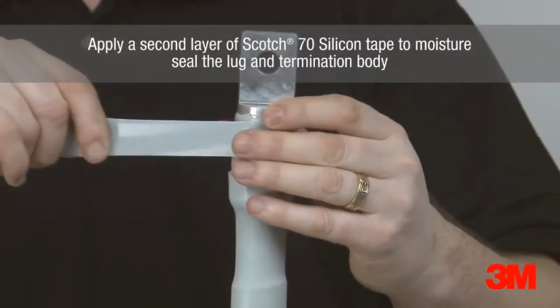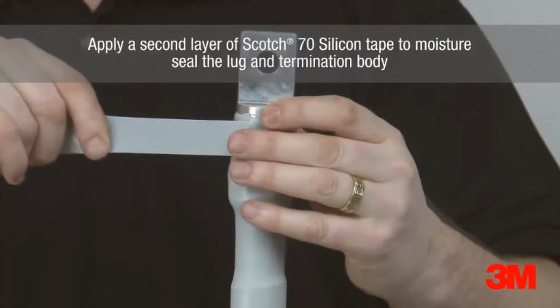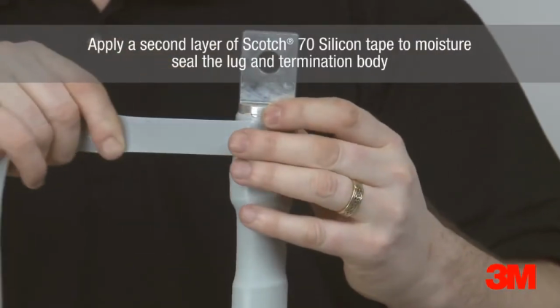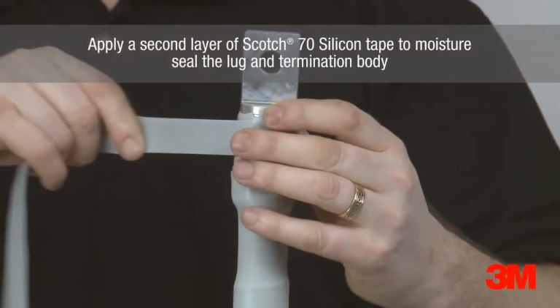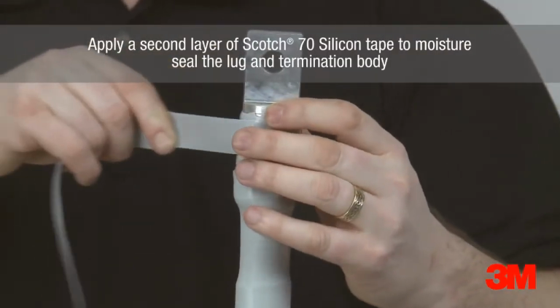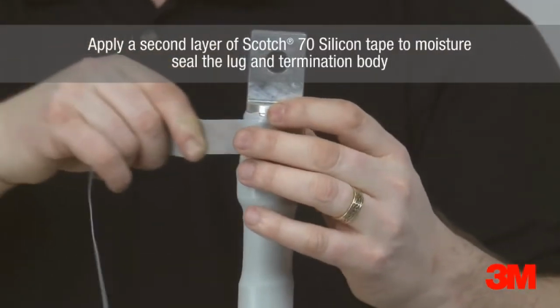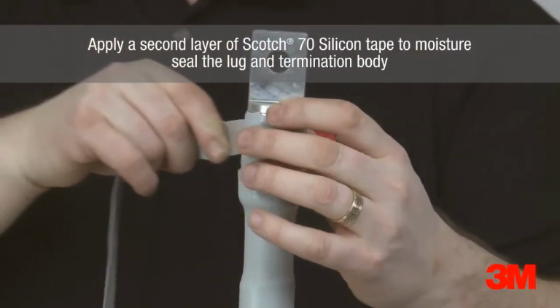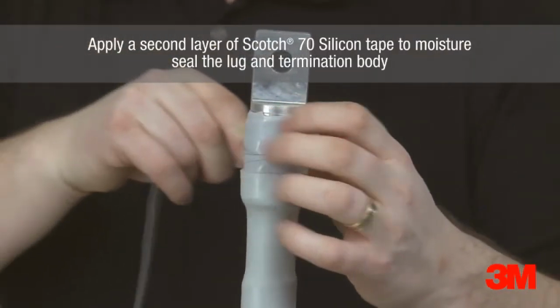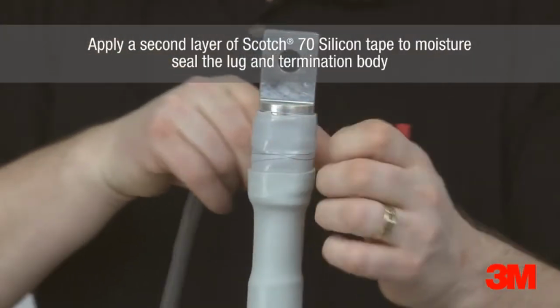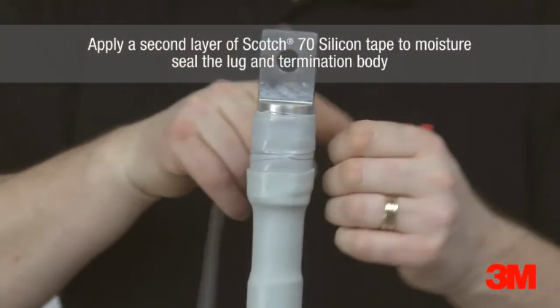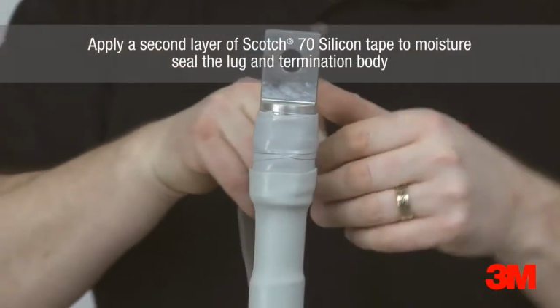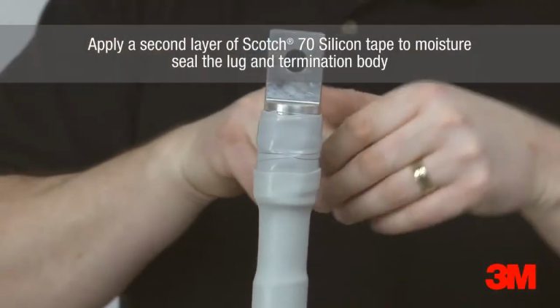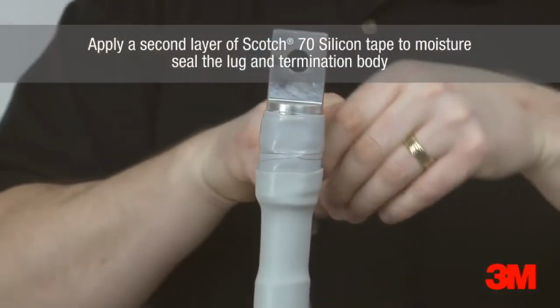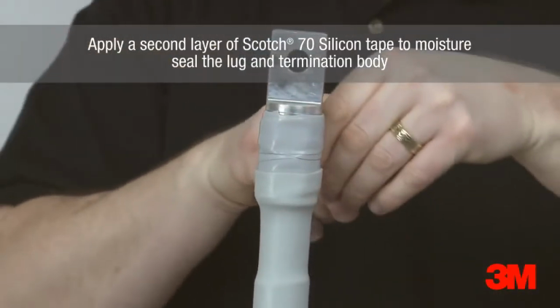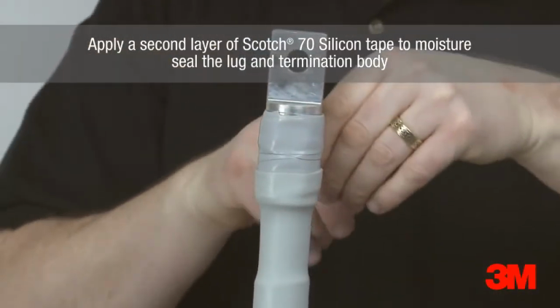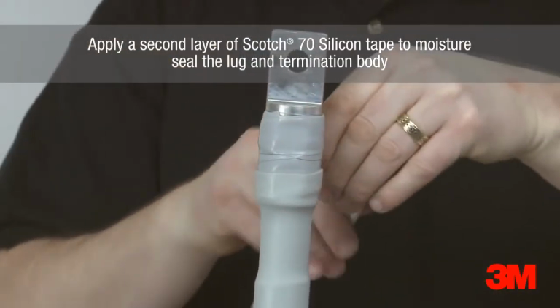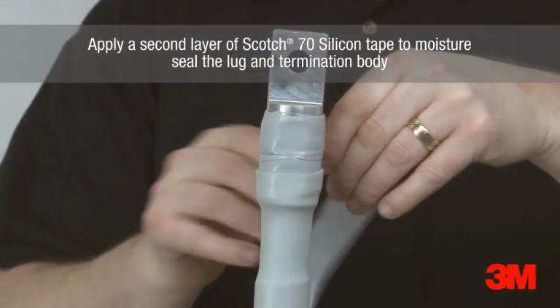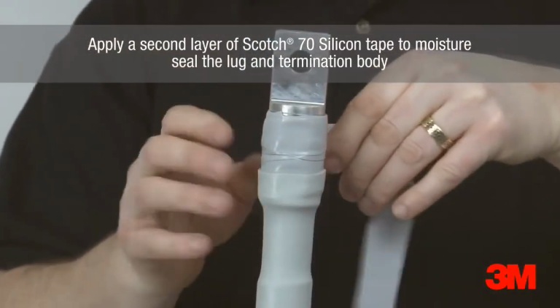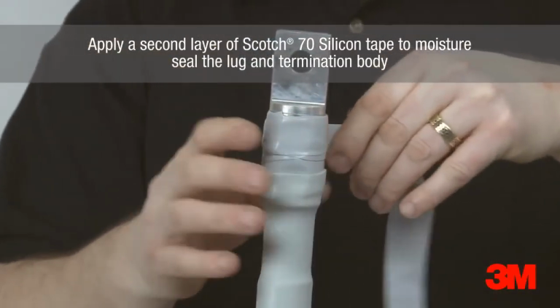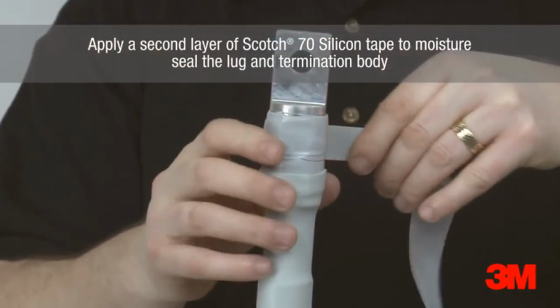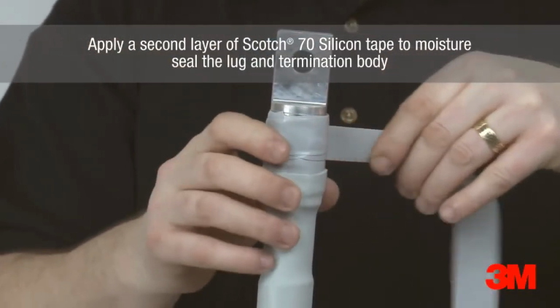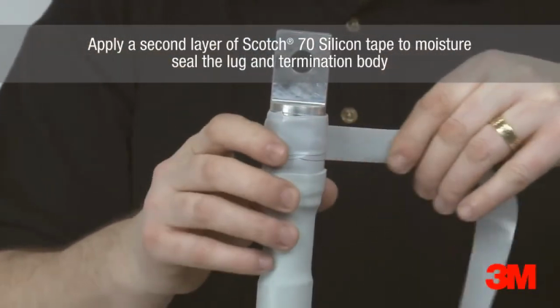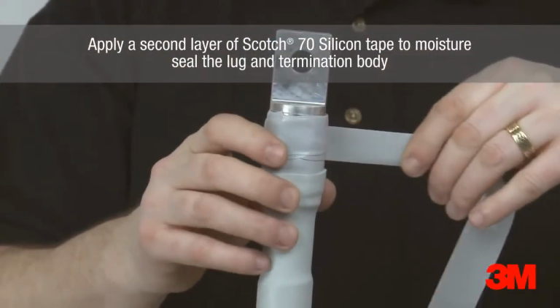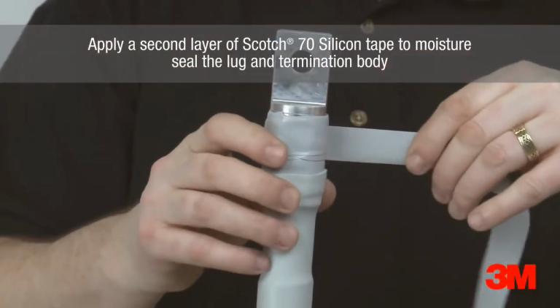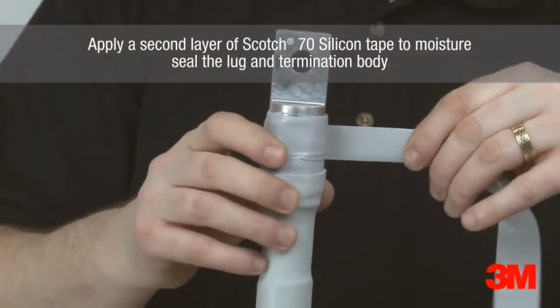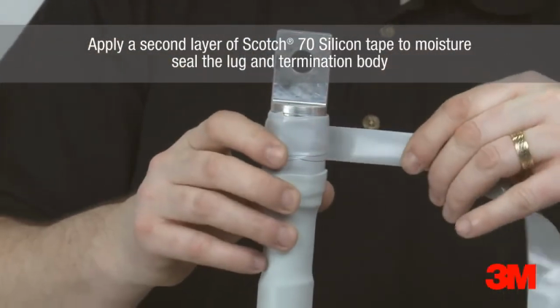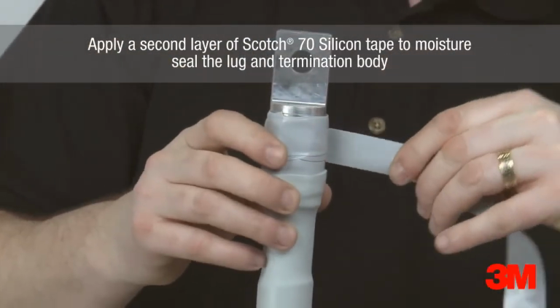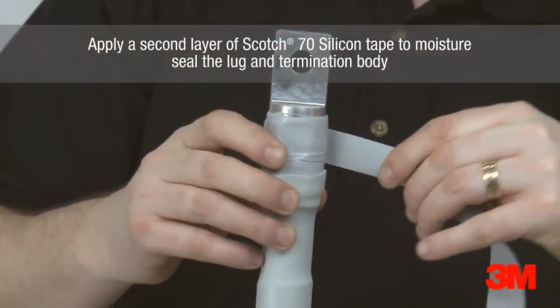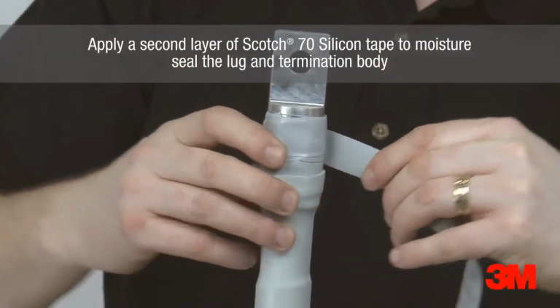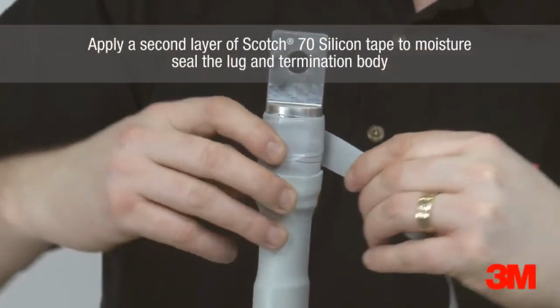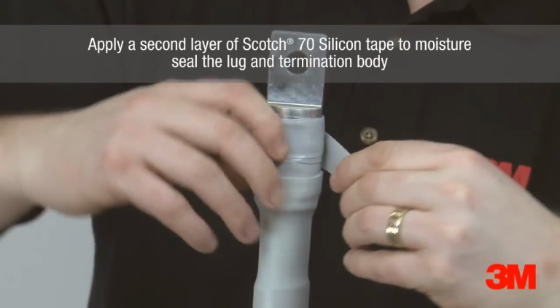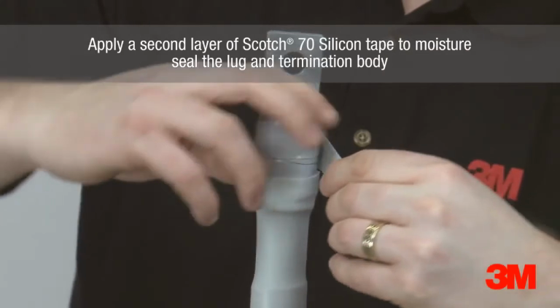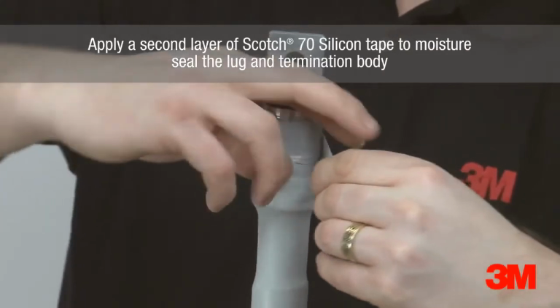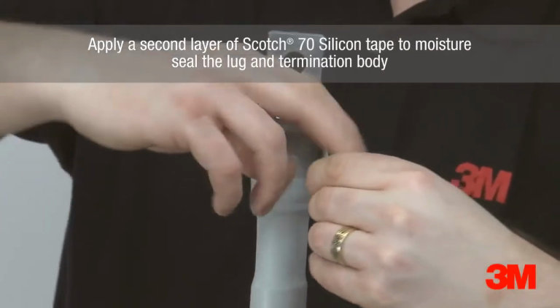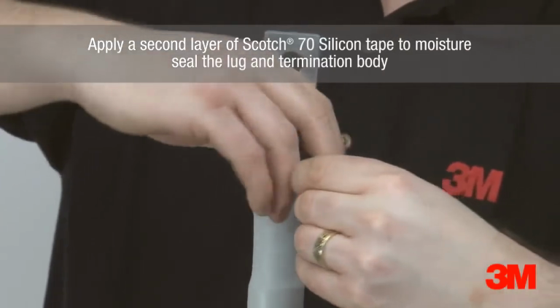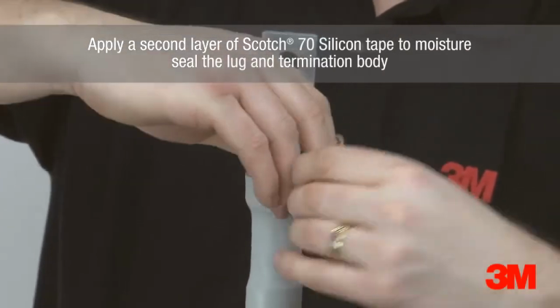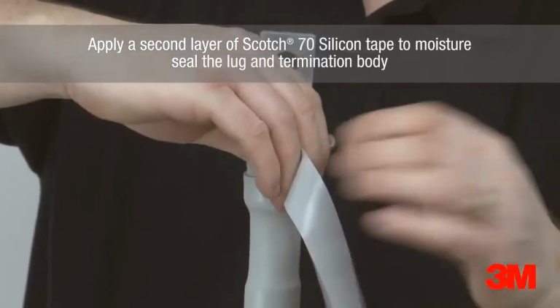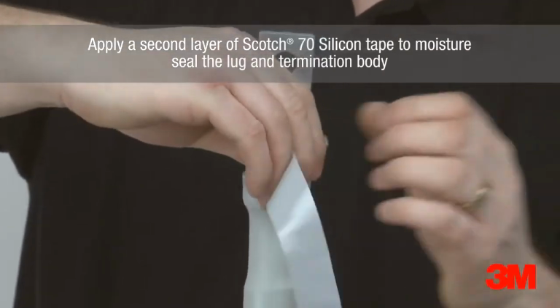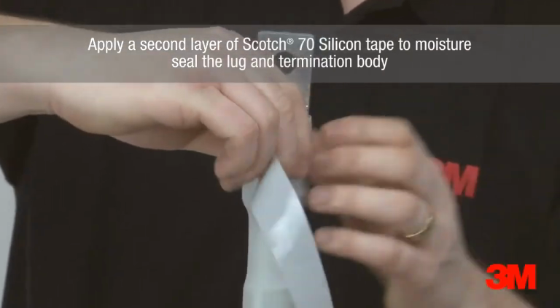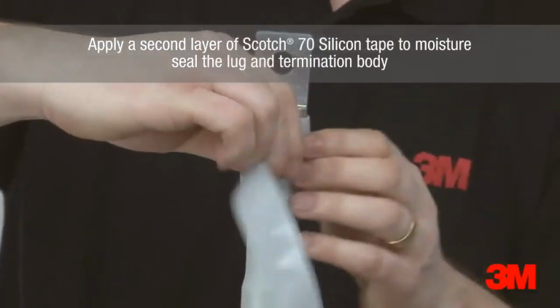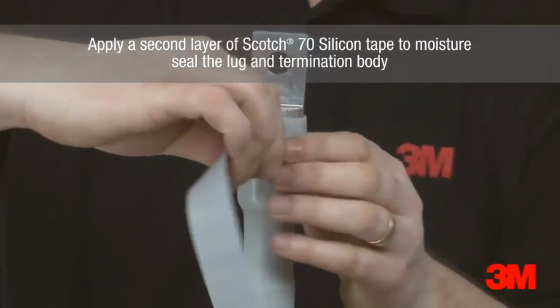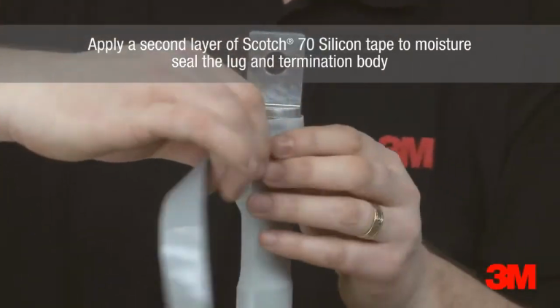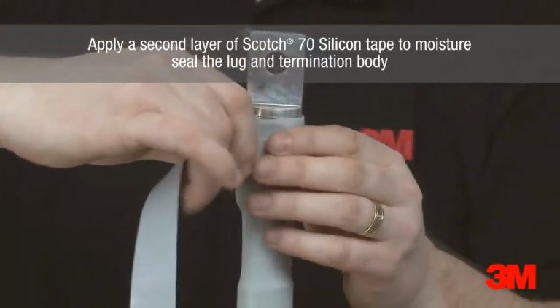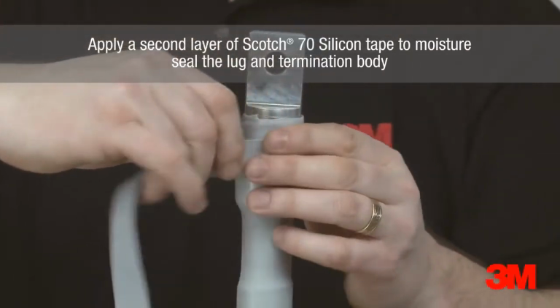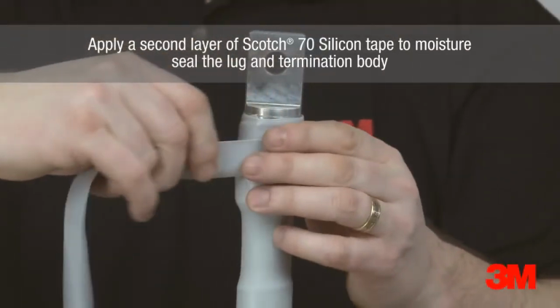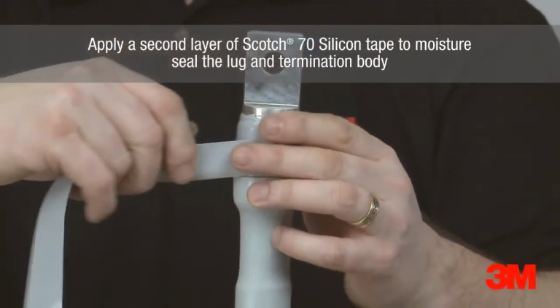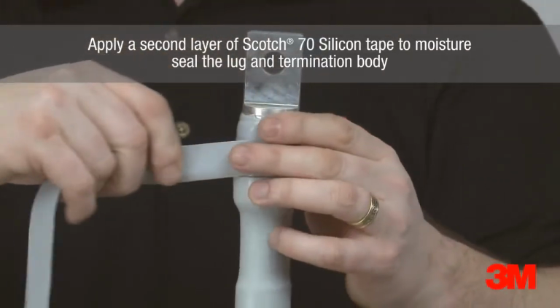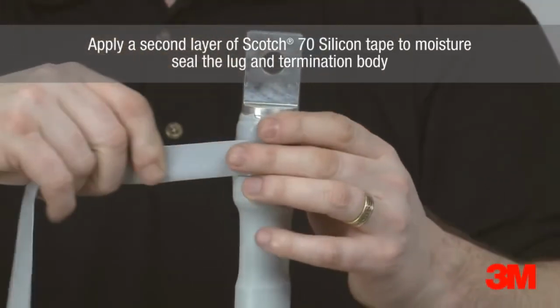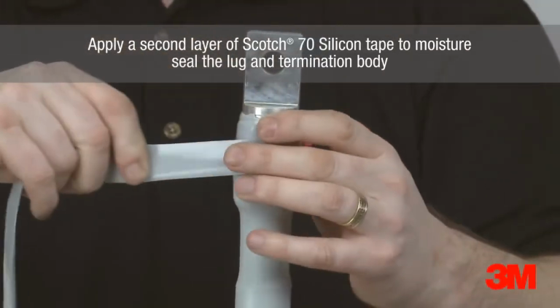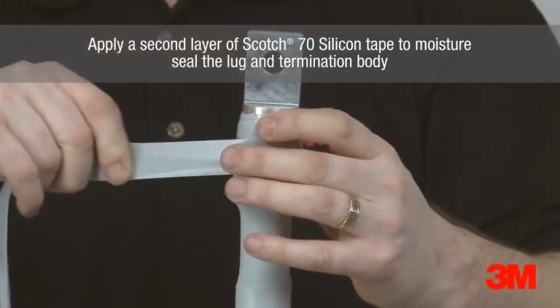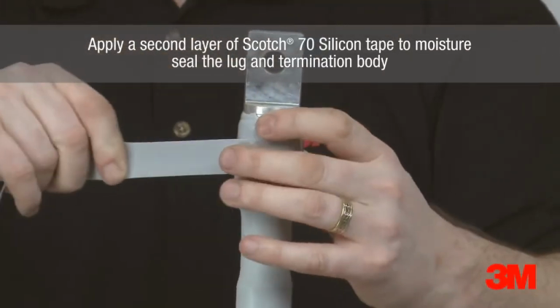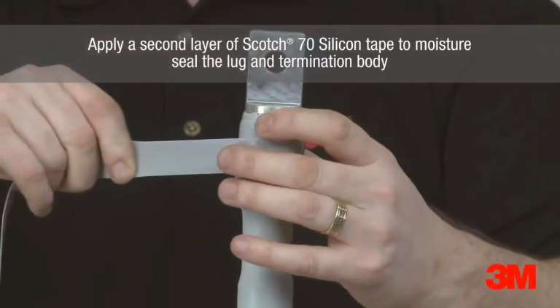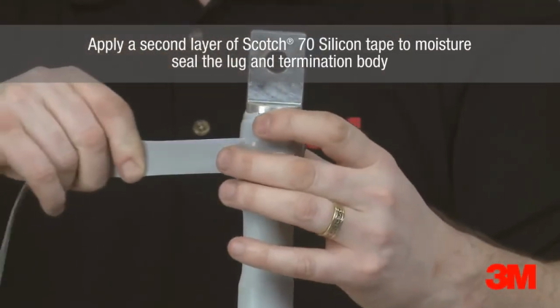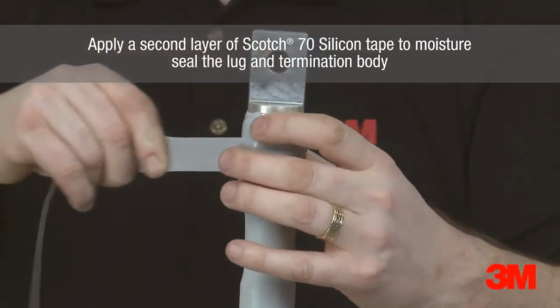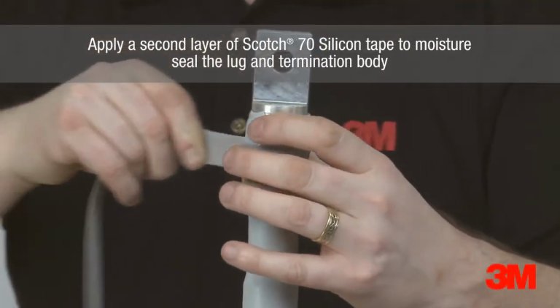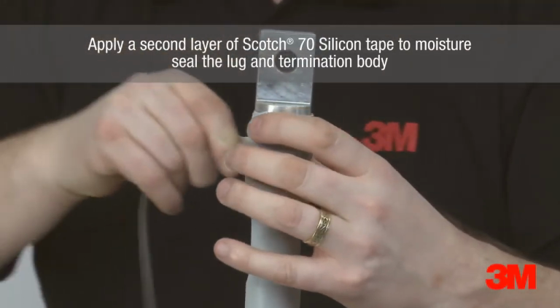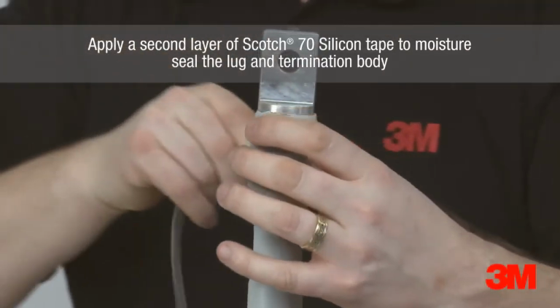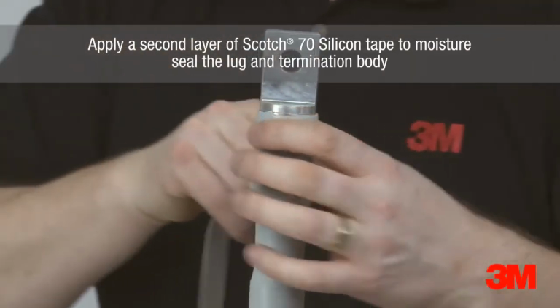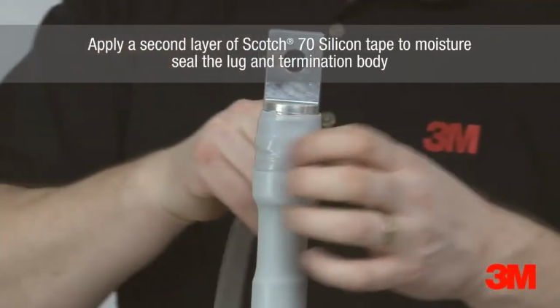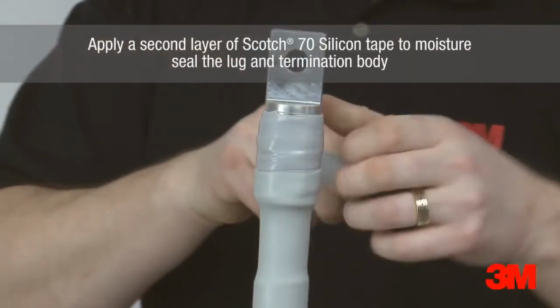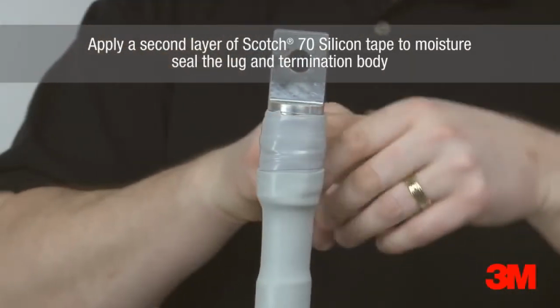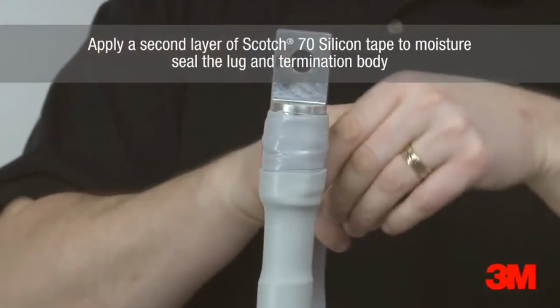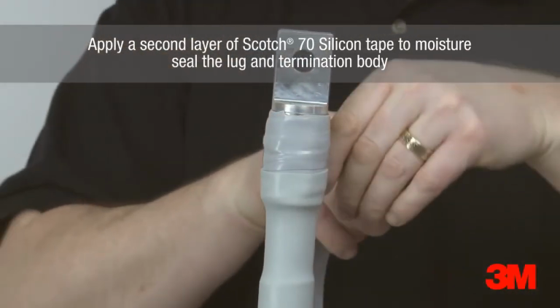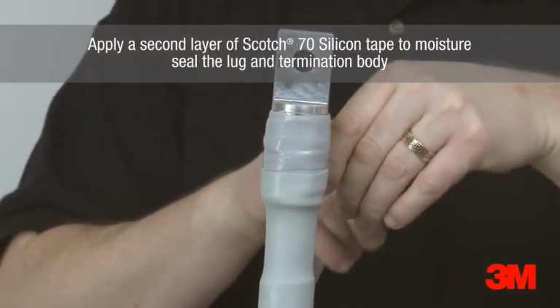A second layer of Scotch 70 silicone tape is then applied over the bow of the lug to moisture seal the lug and termination body.